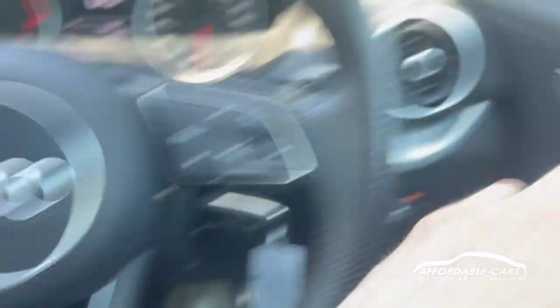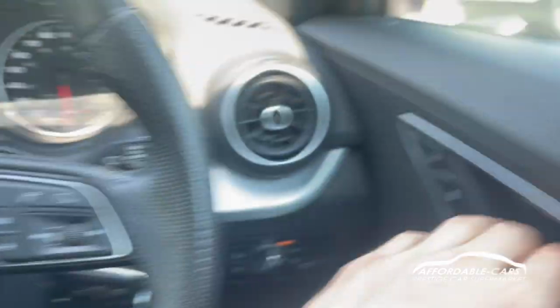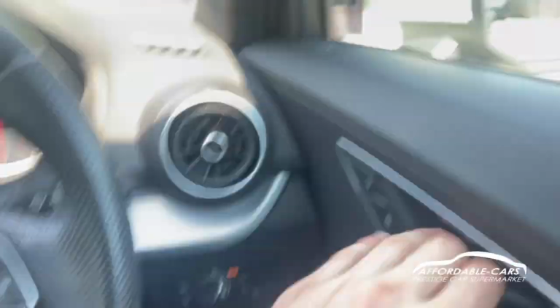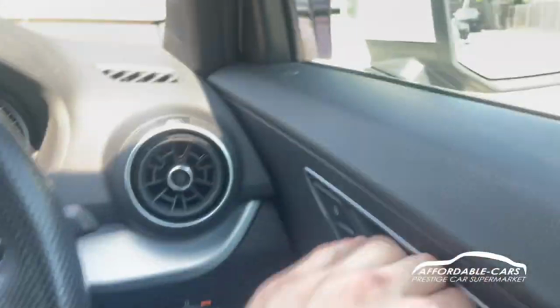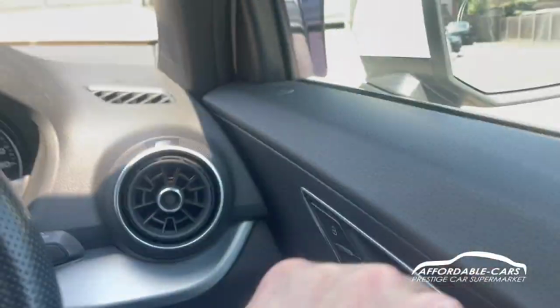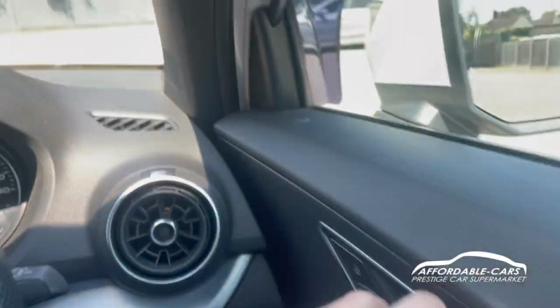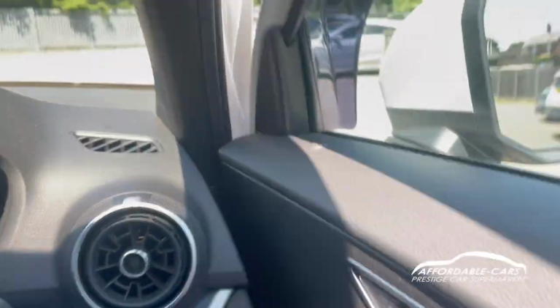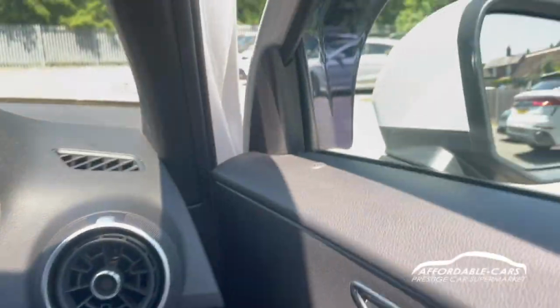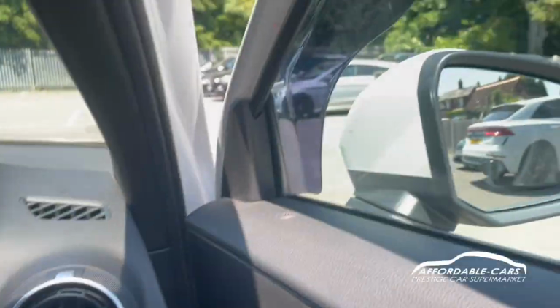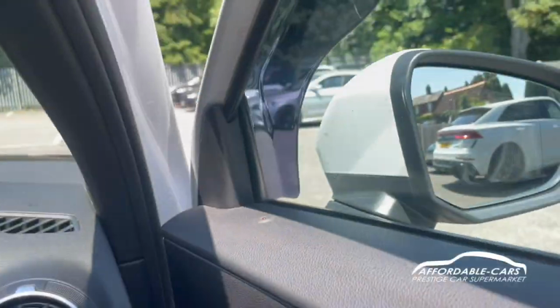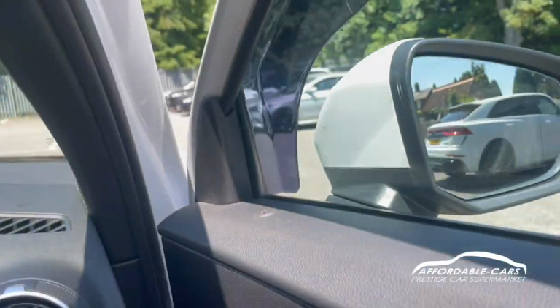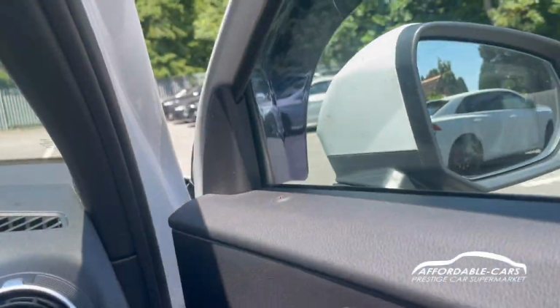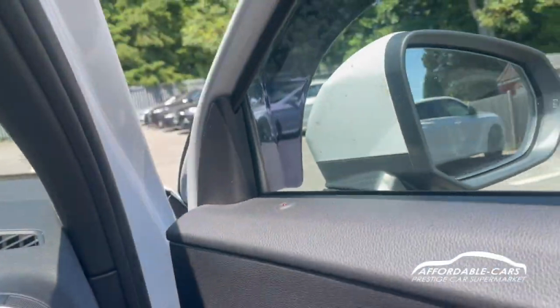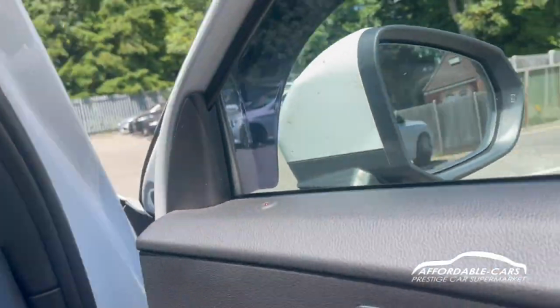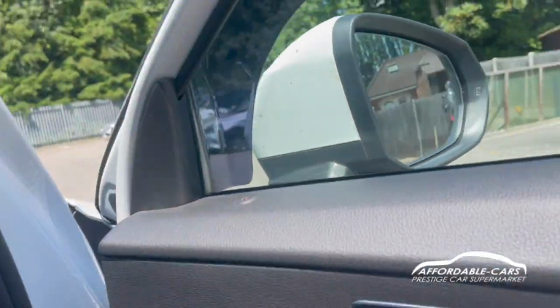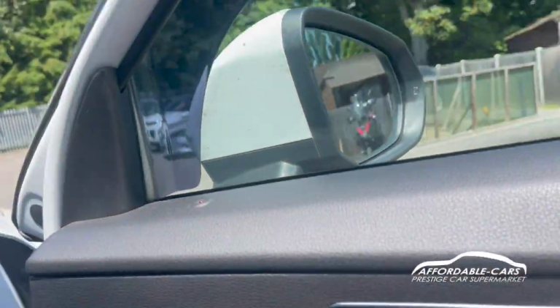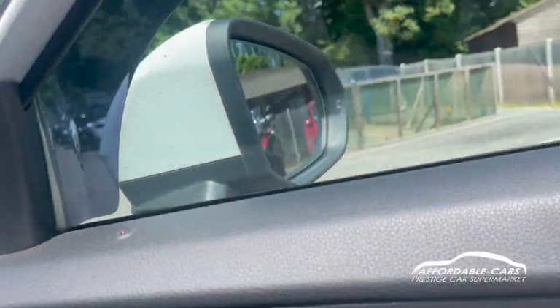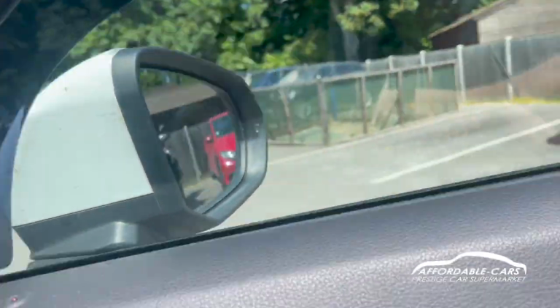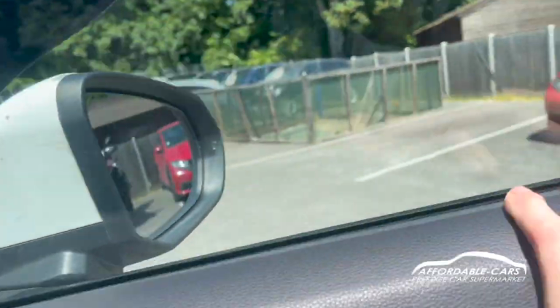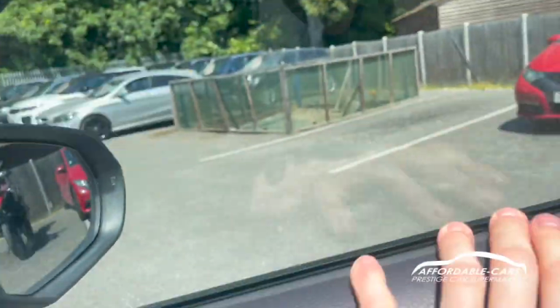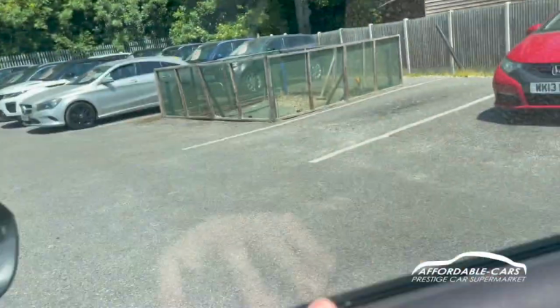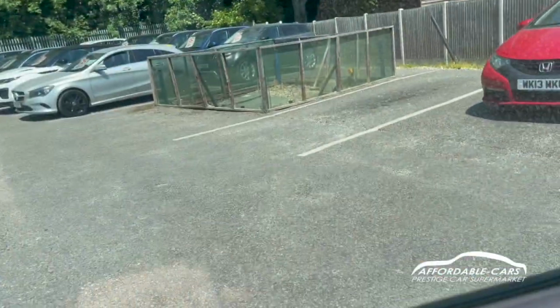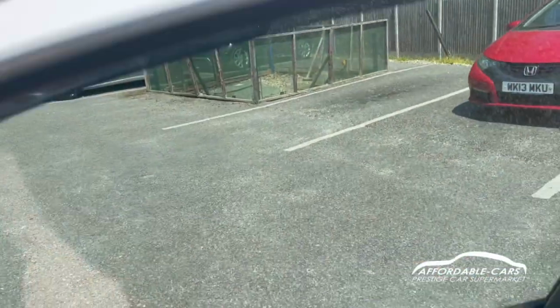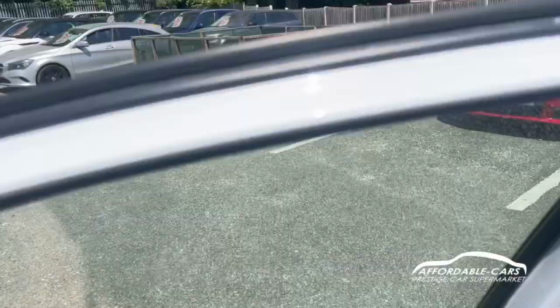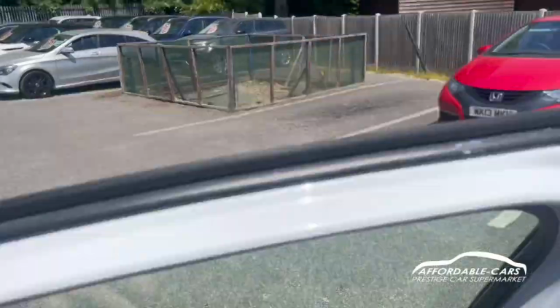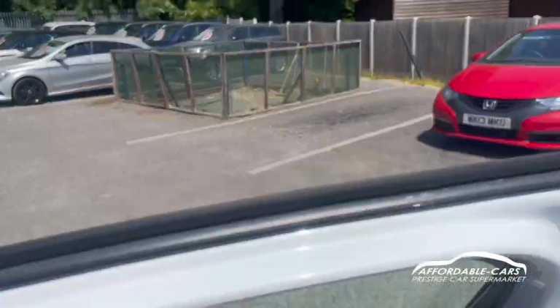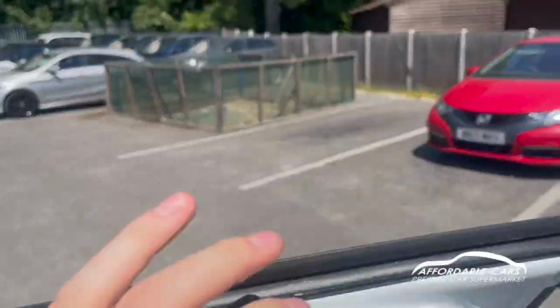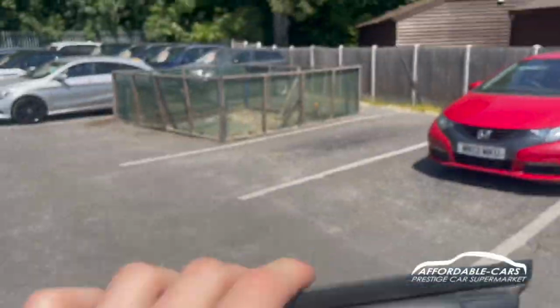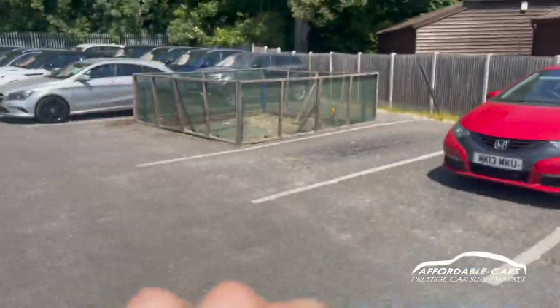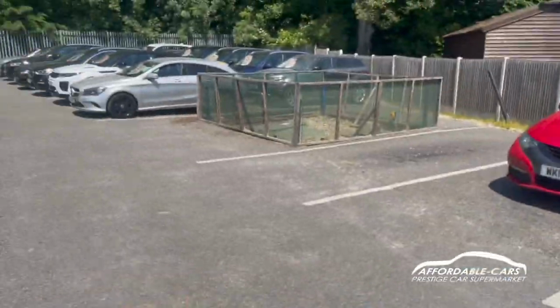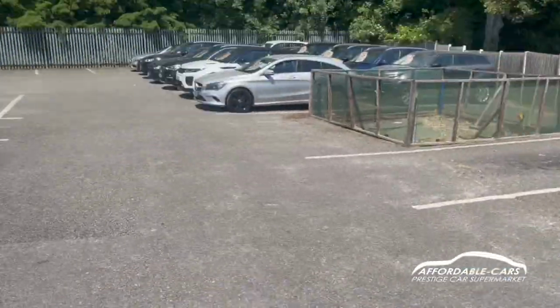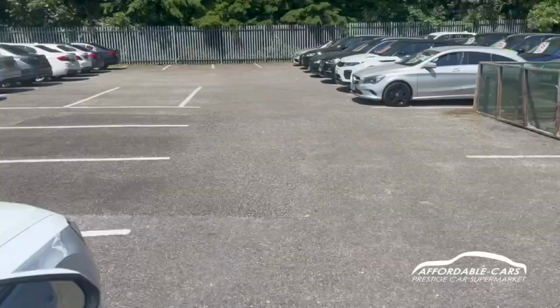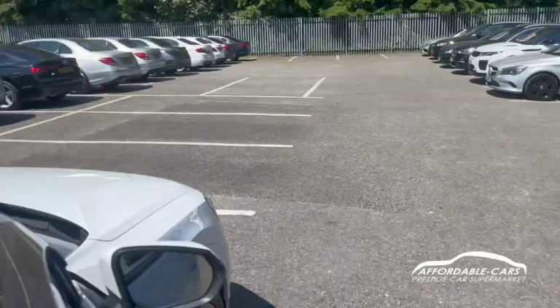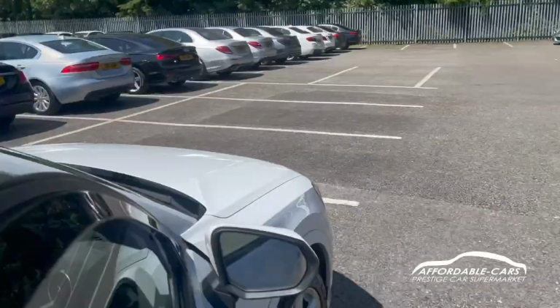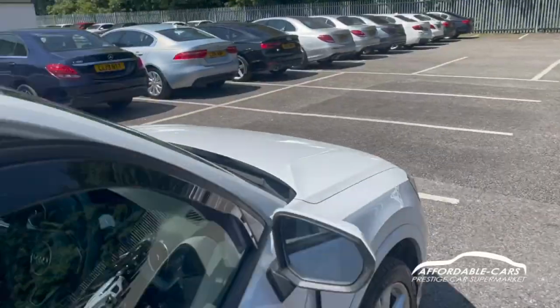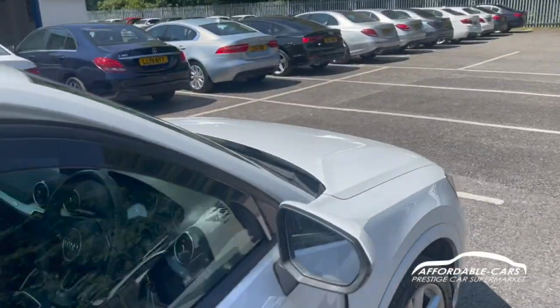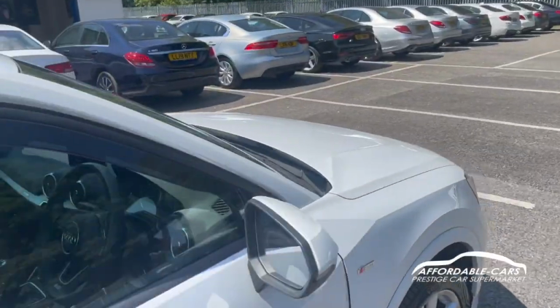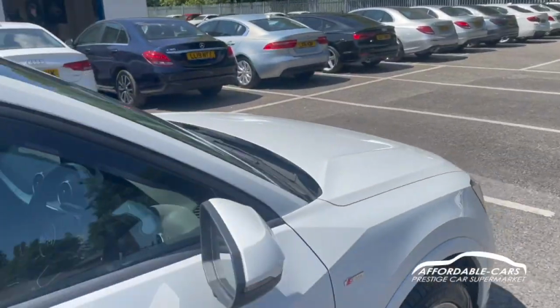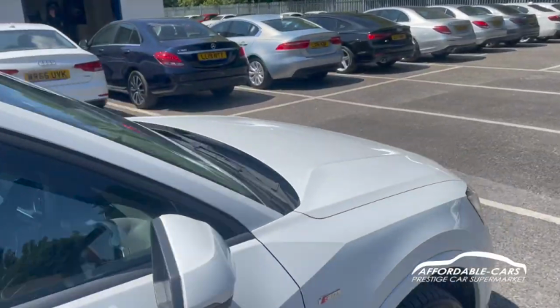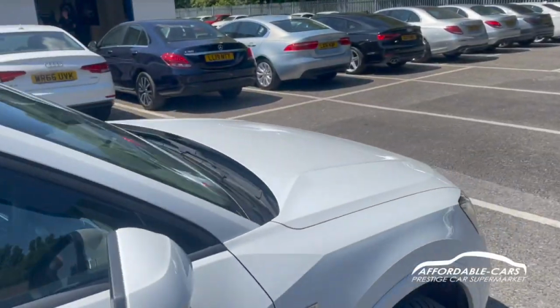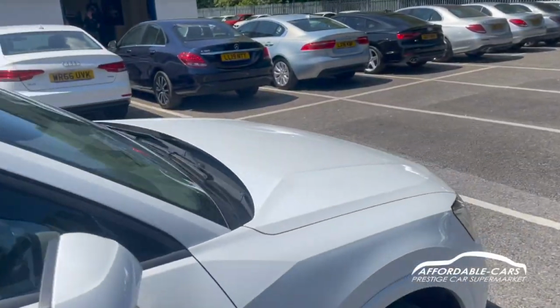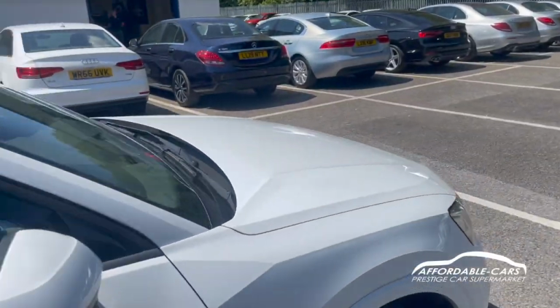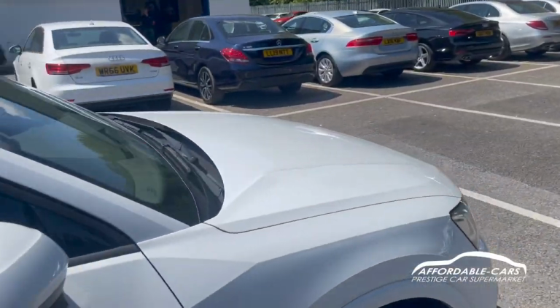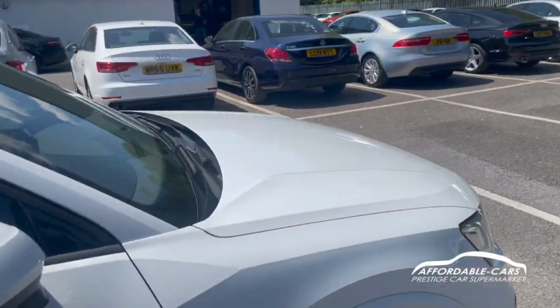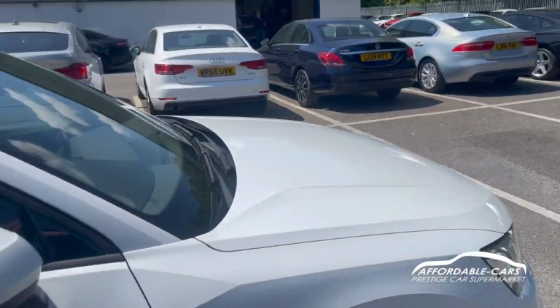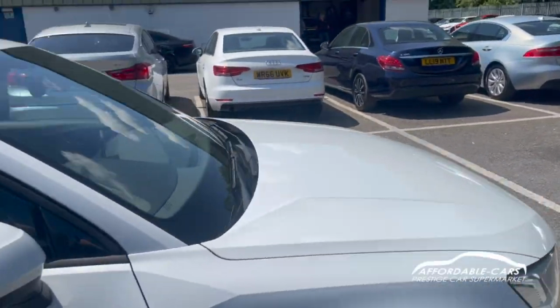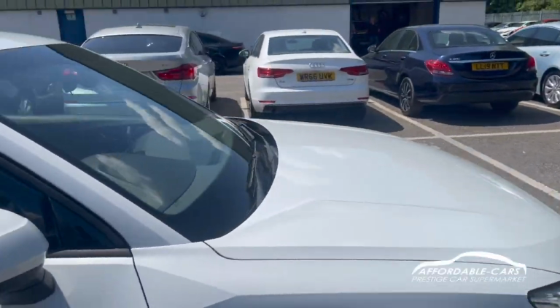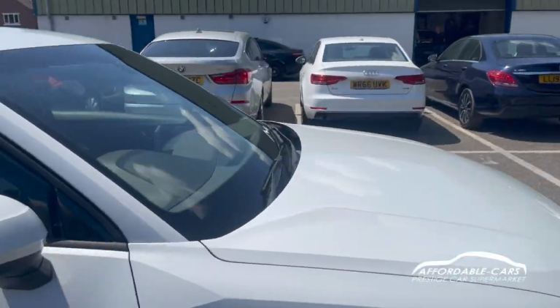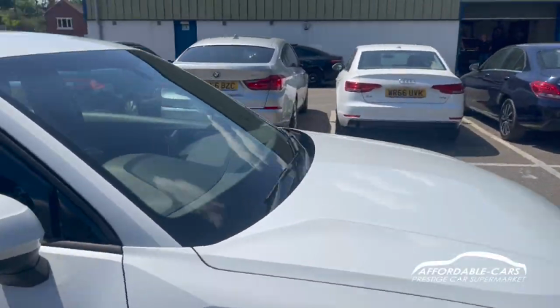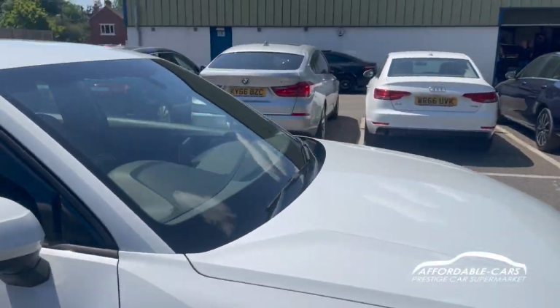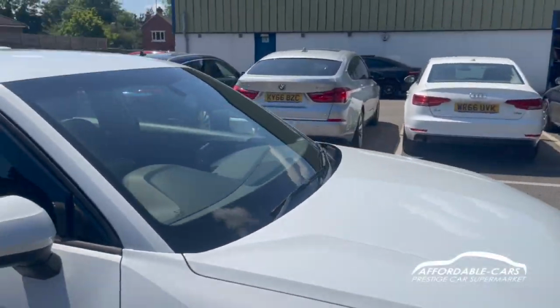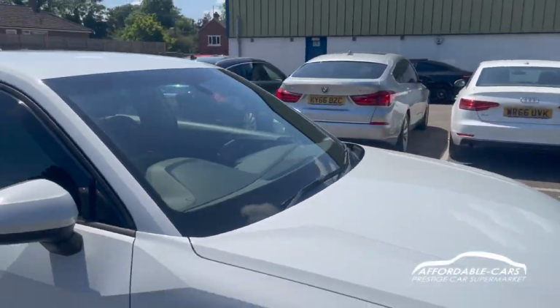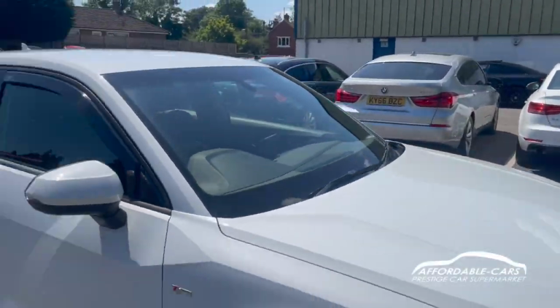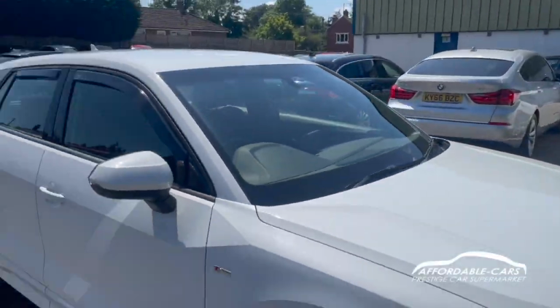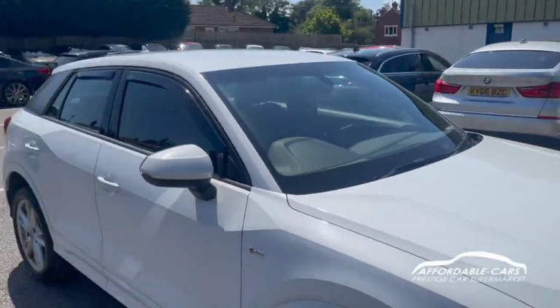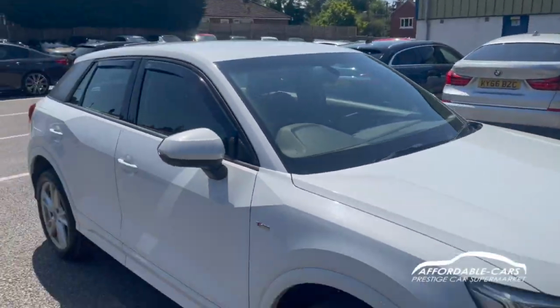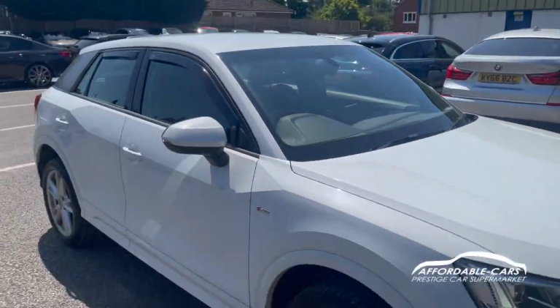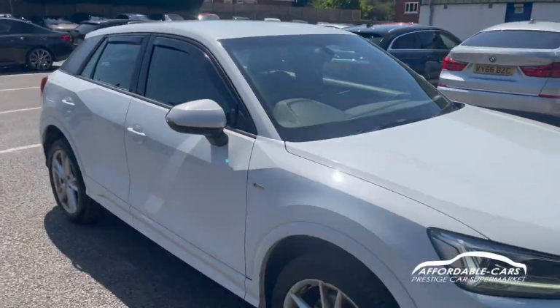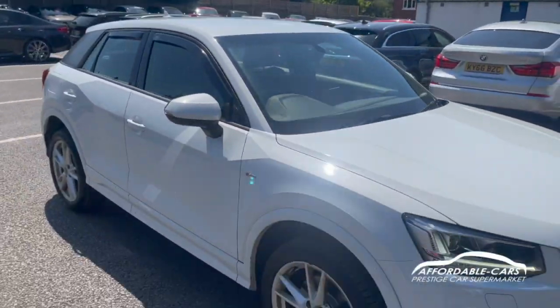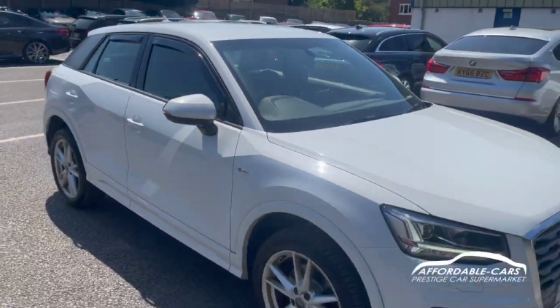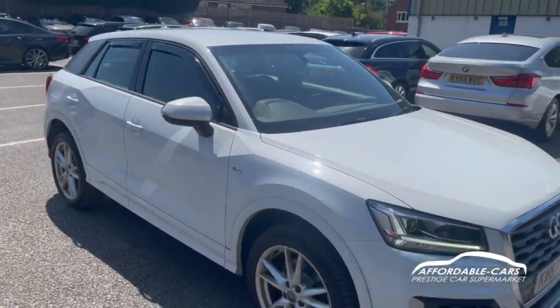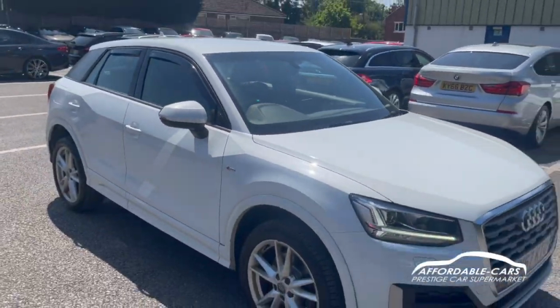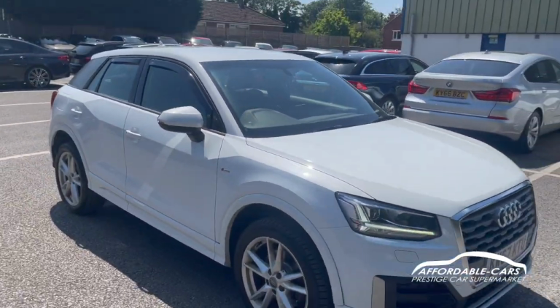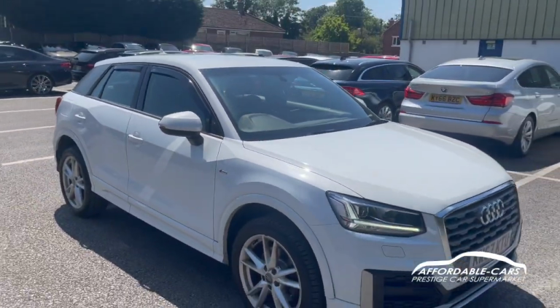So if you have any more questions about this car, please feel free to contact our sales team - potentially this could be your next new car!